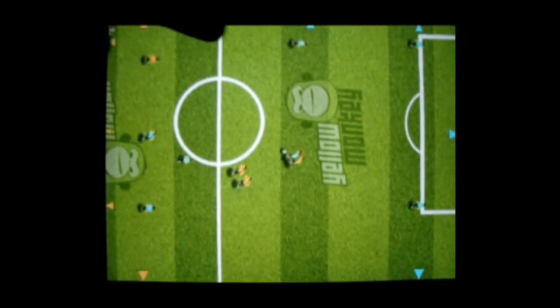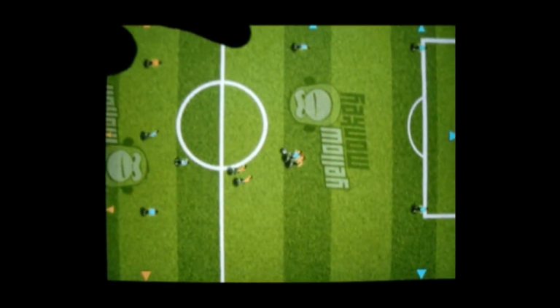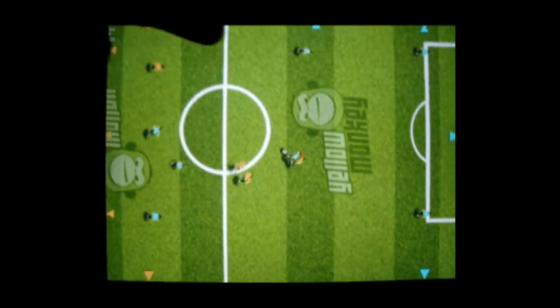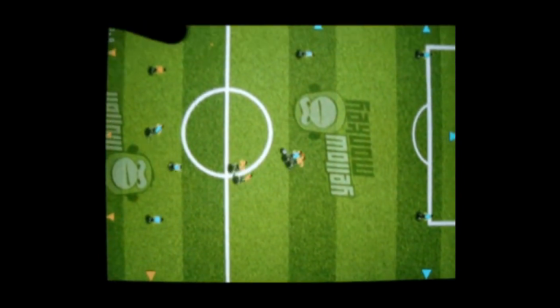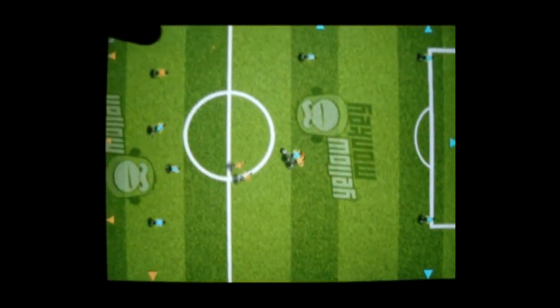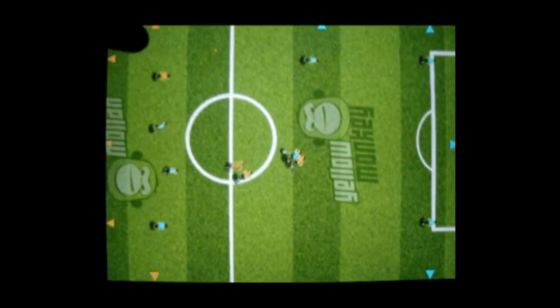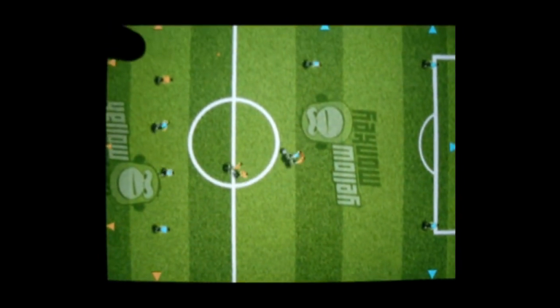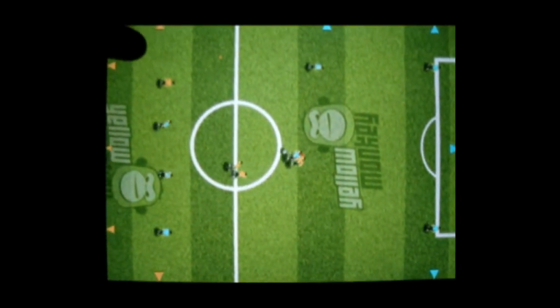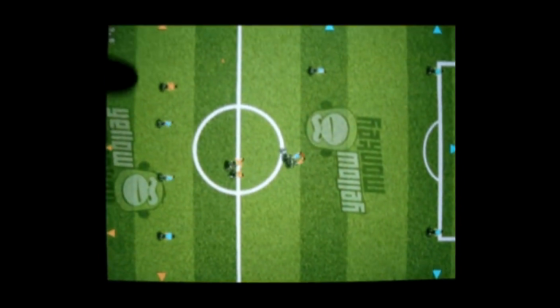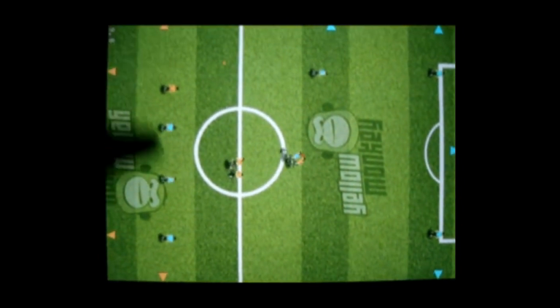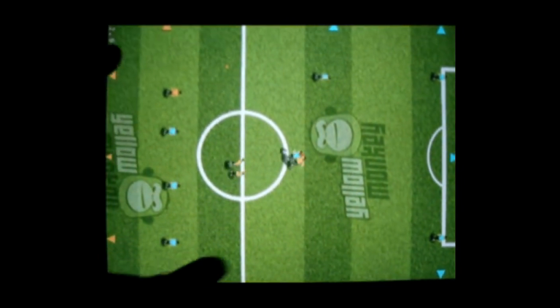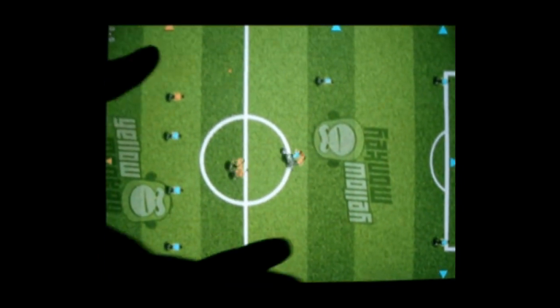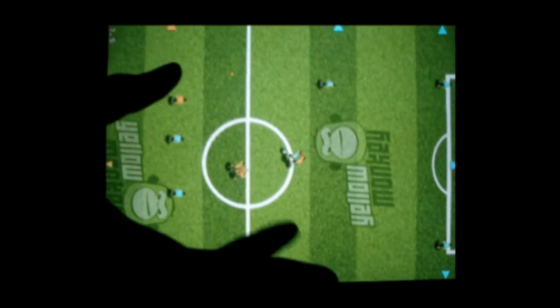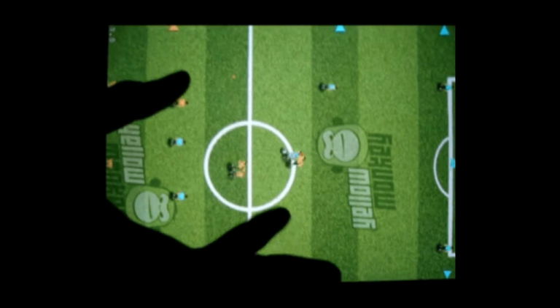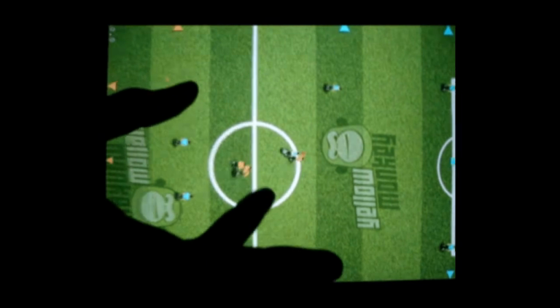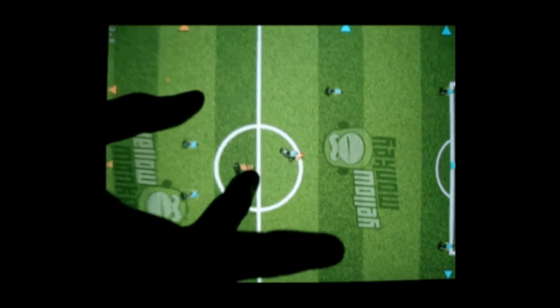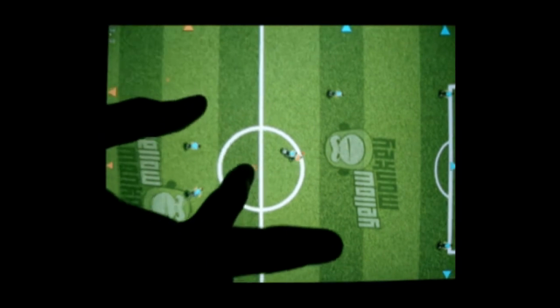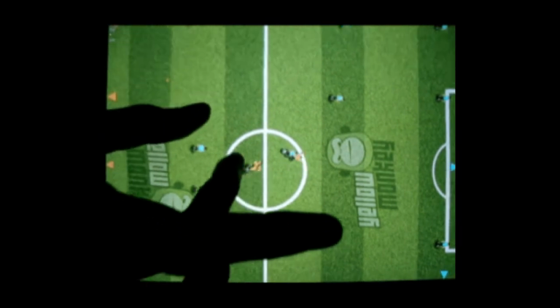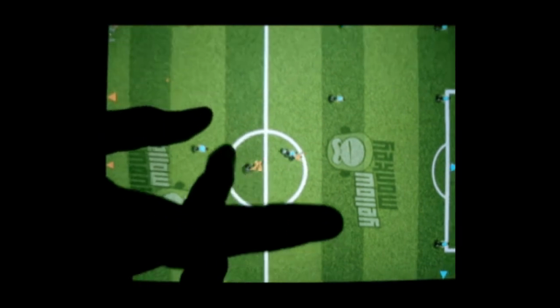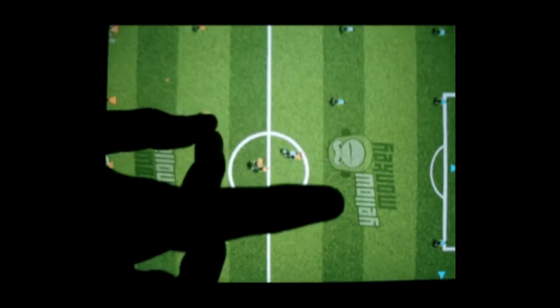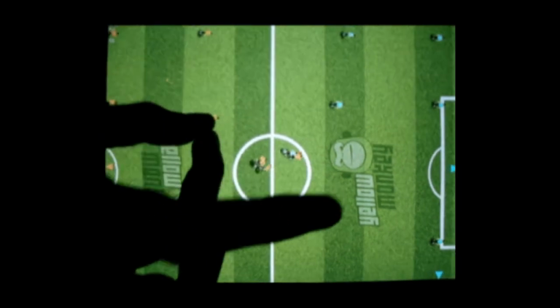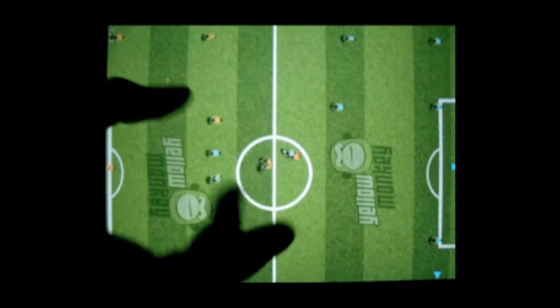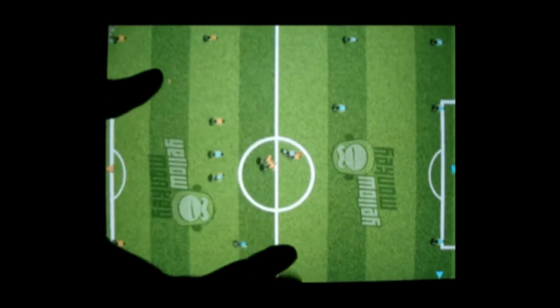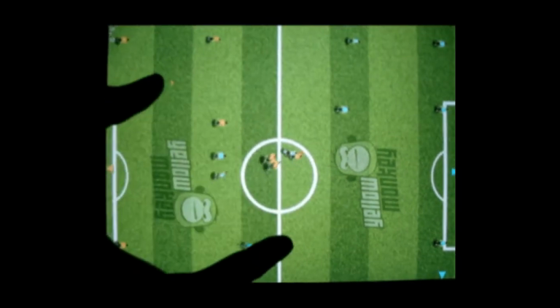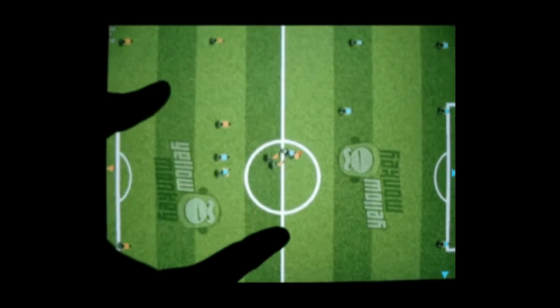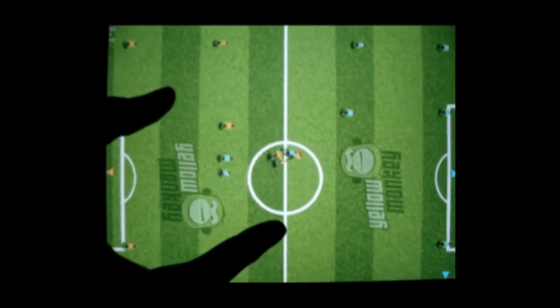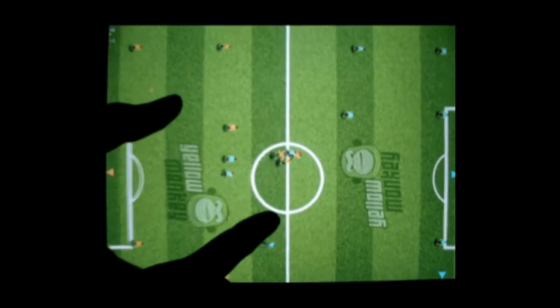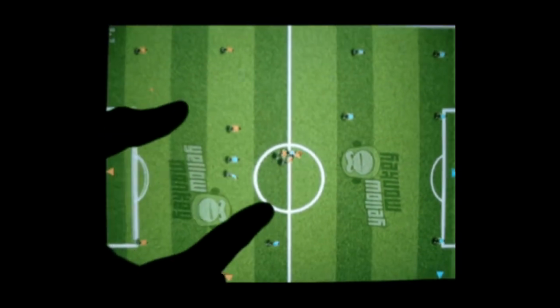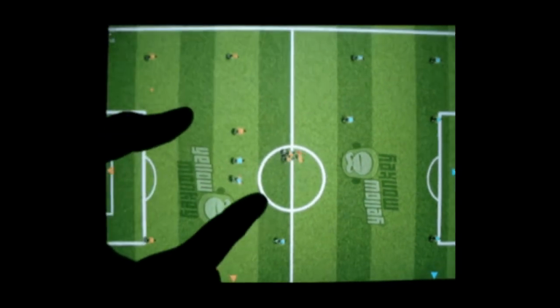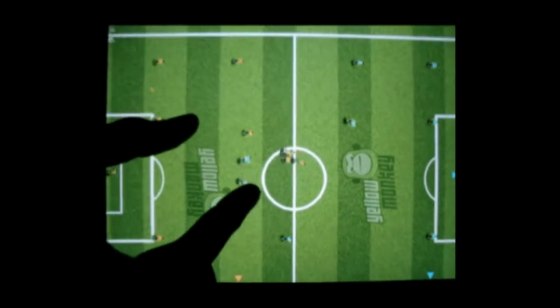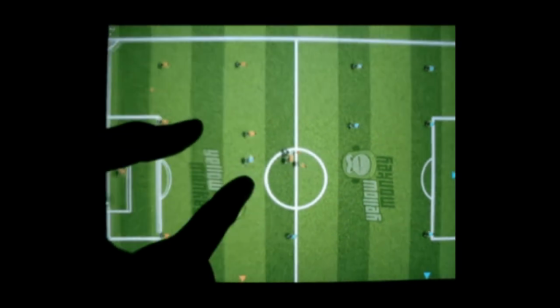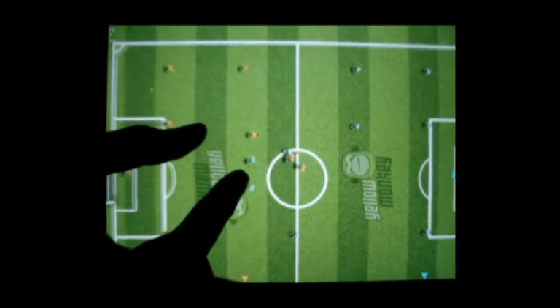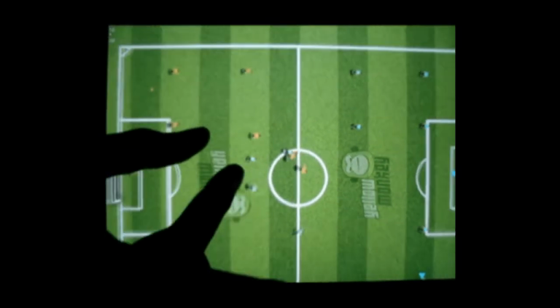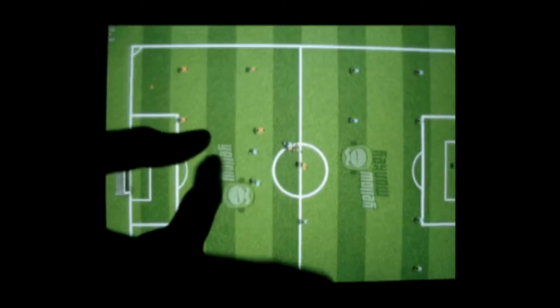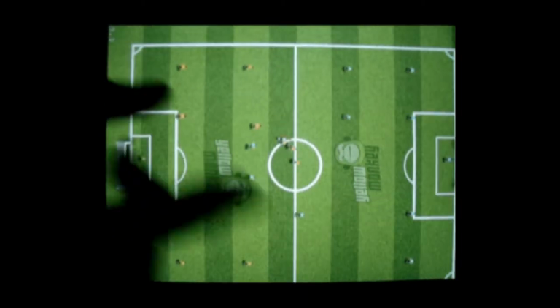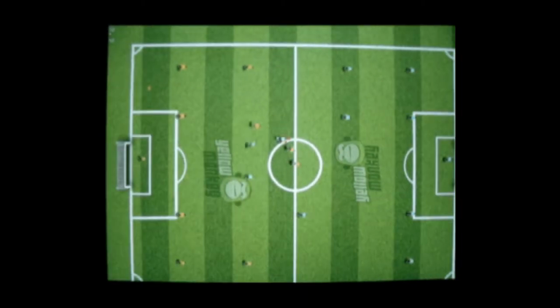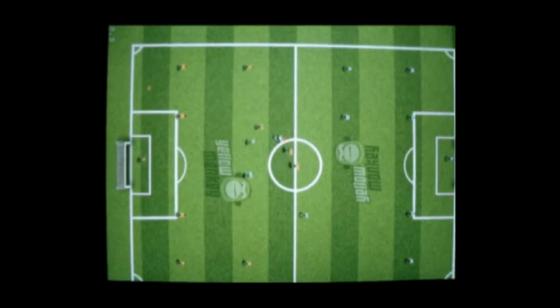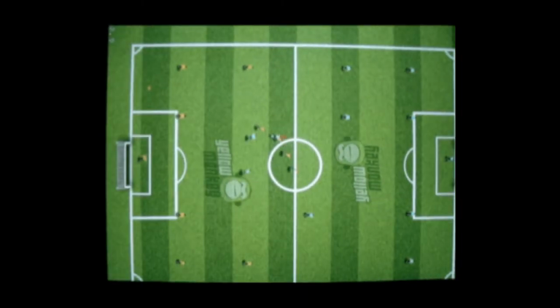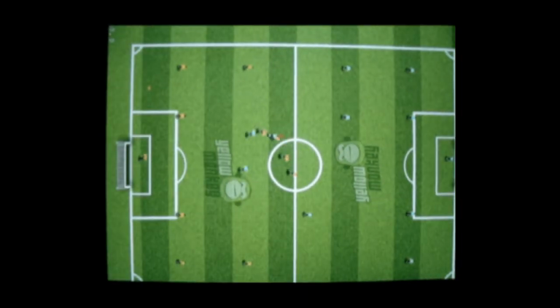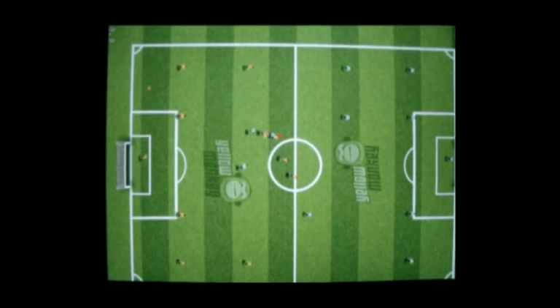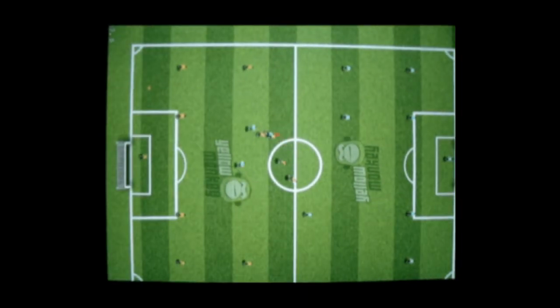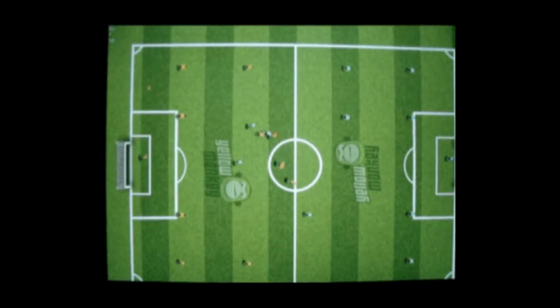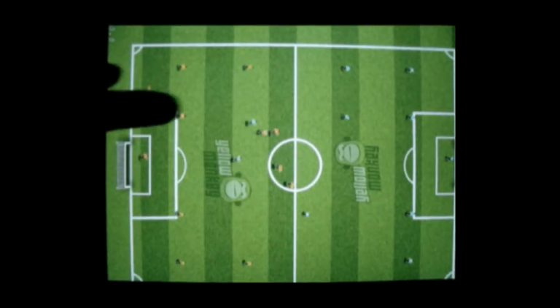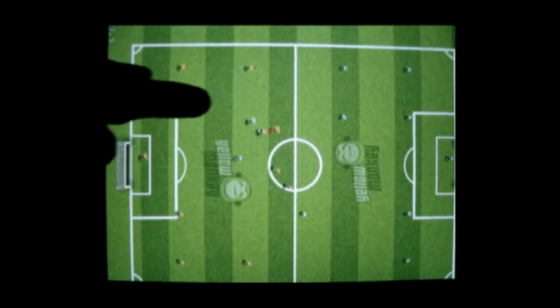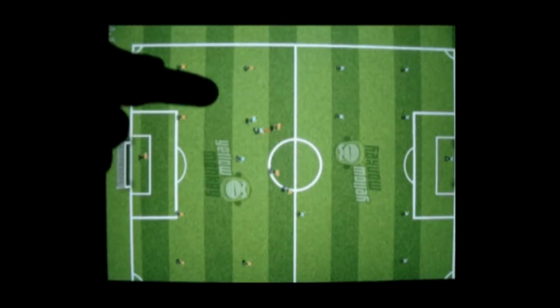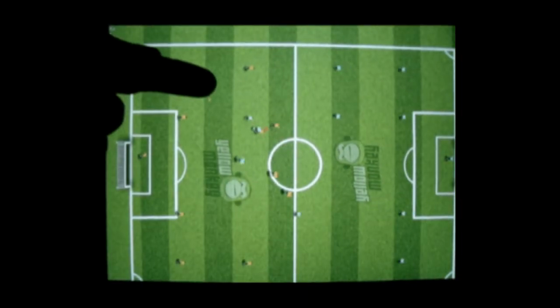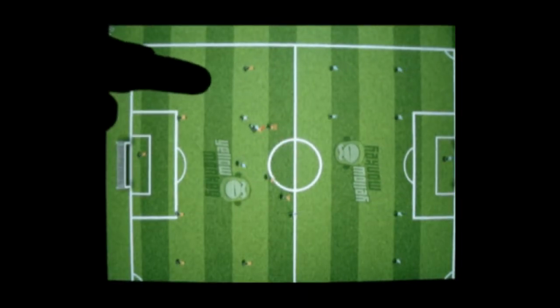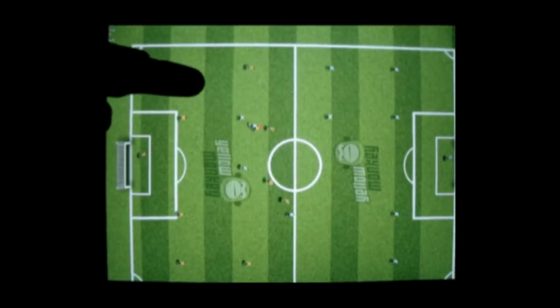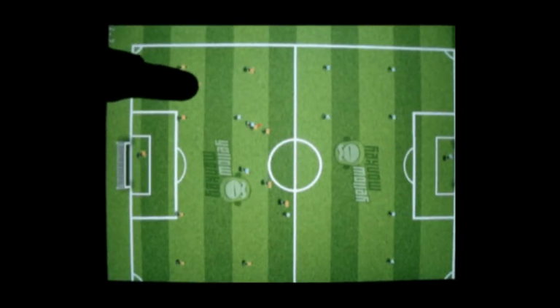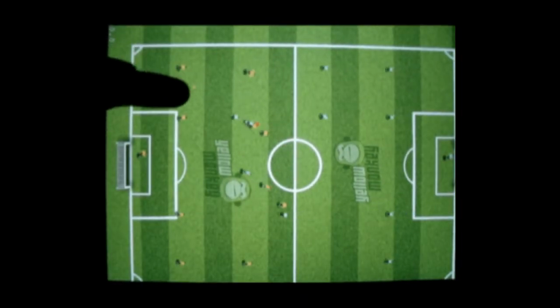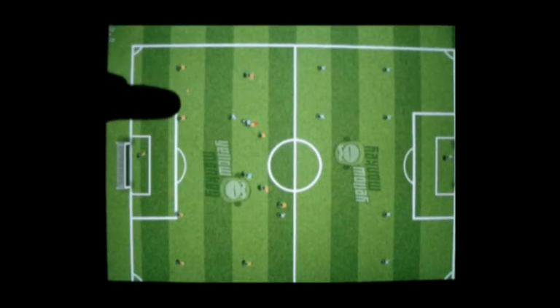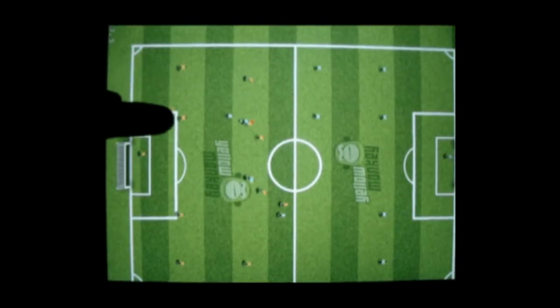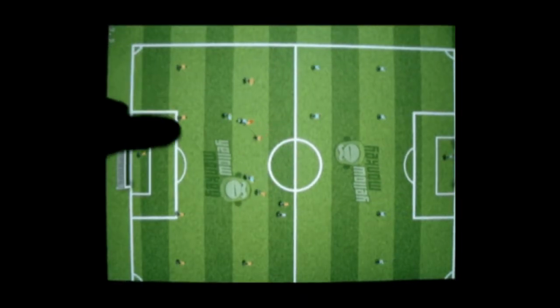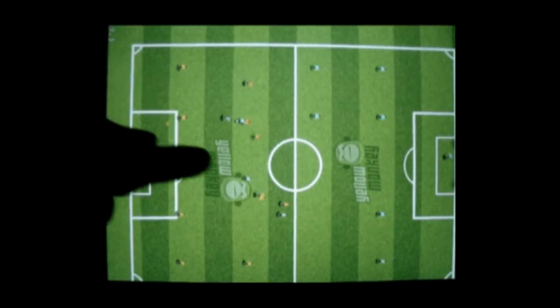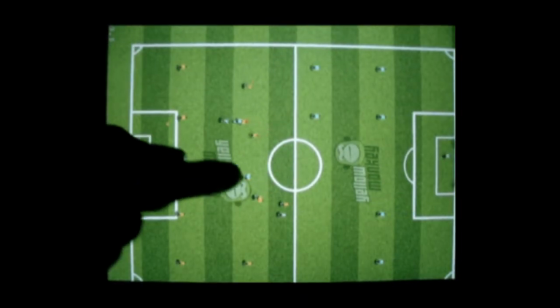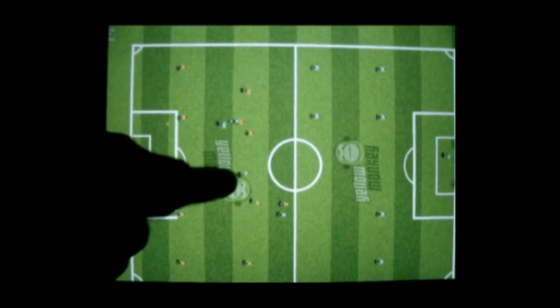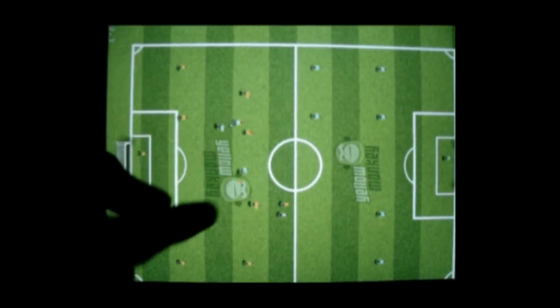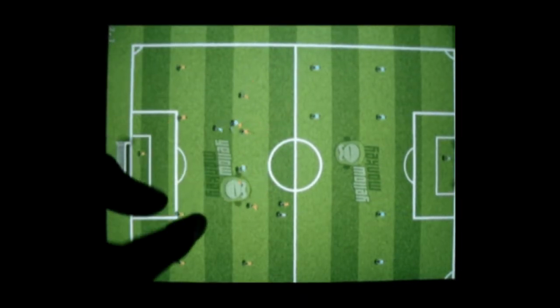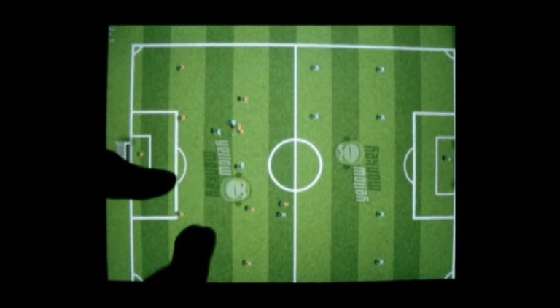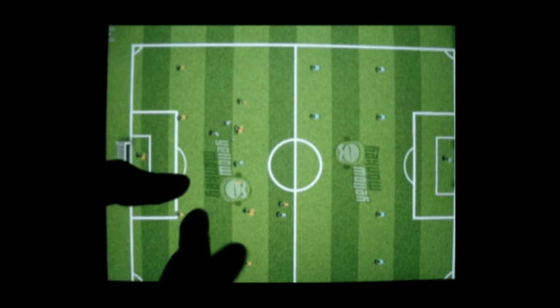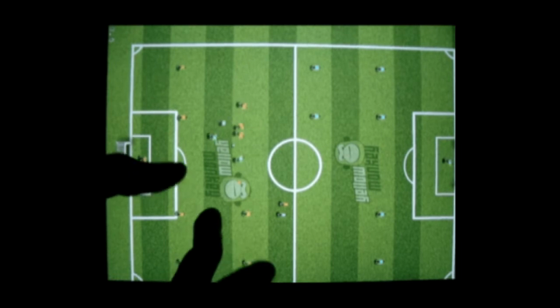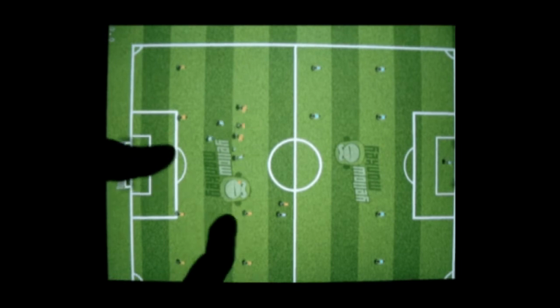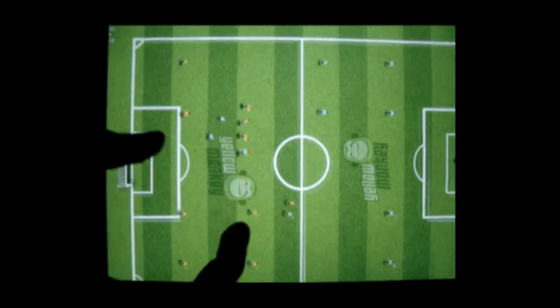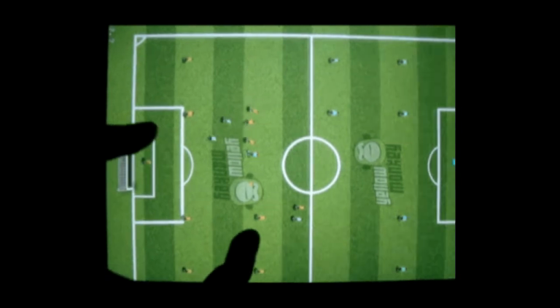You can pinch zoom out and see more of the field and plan strategies. Or you can zoom in and stay close to the action.